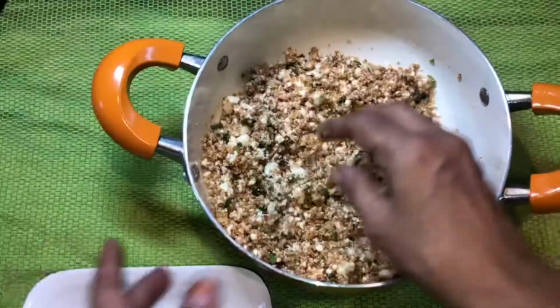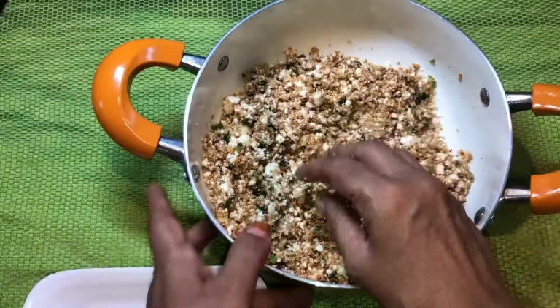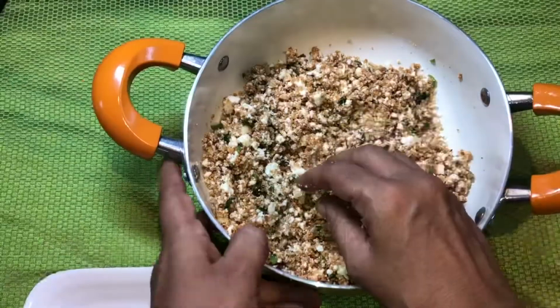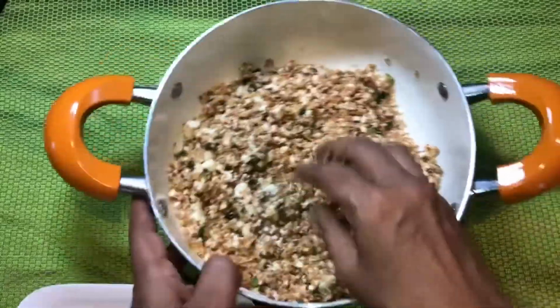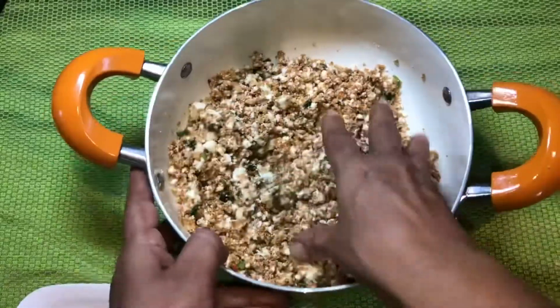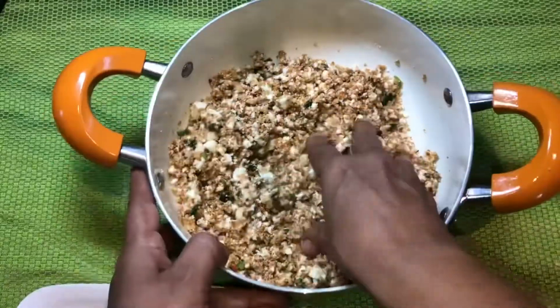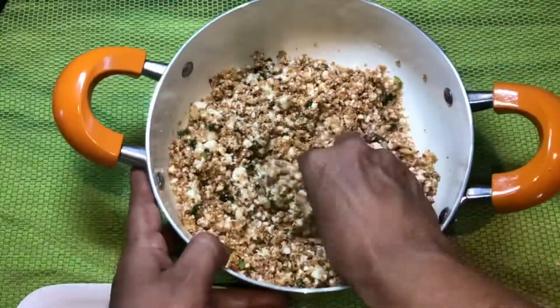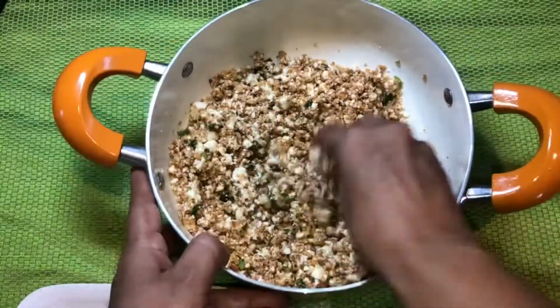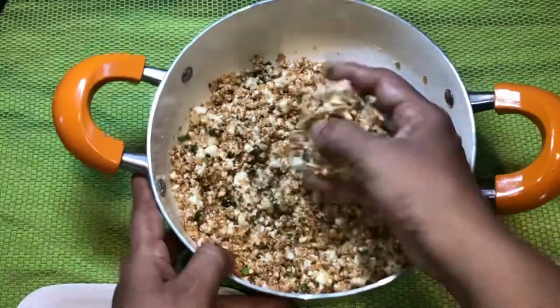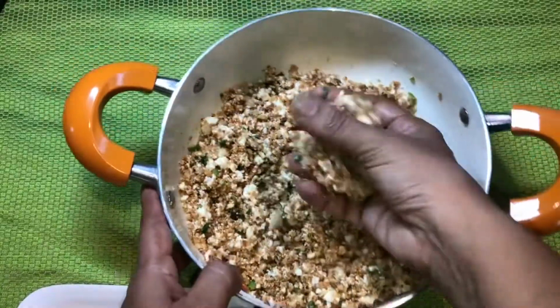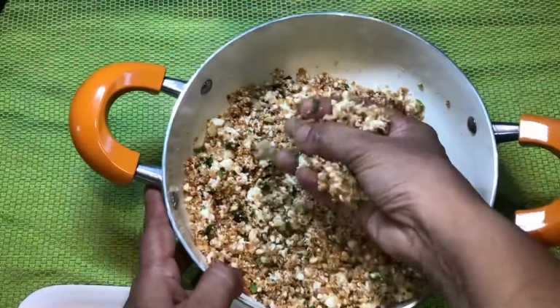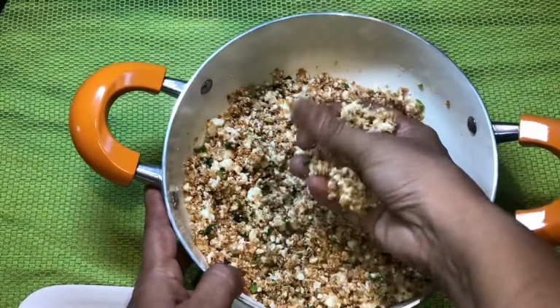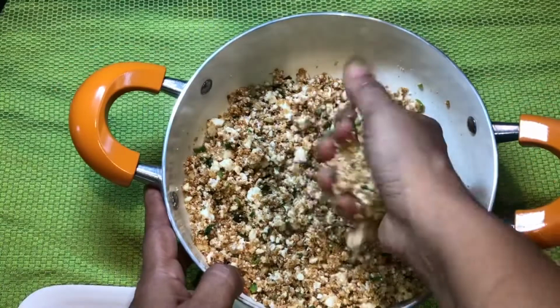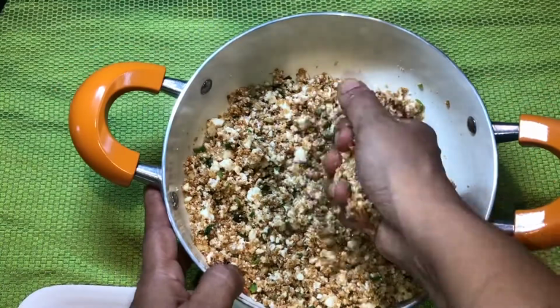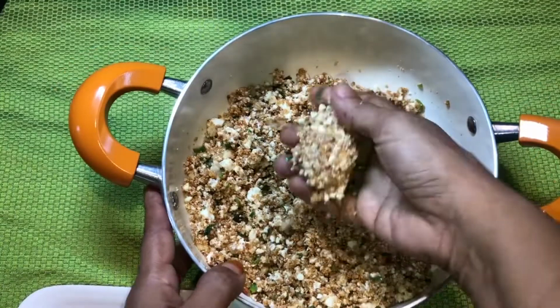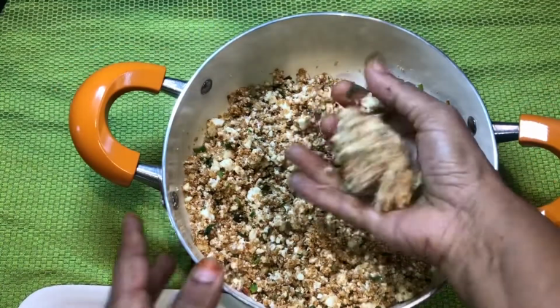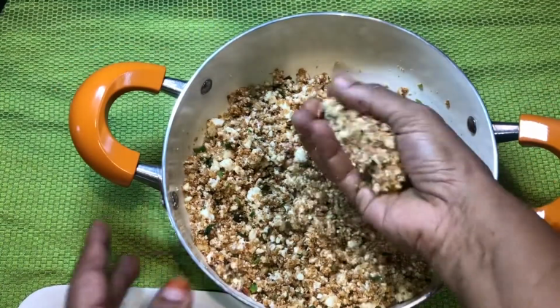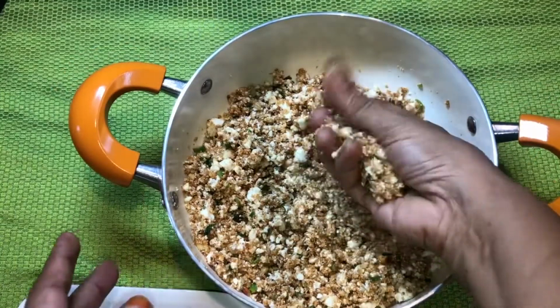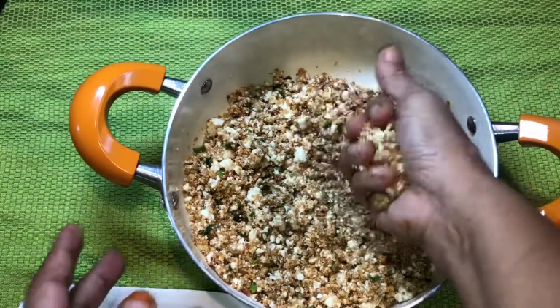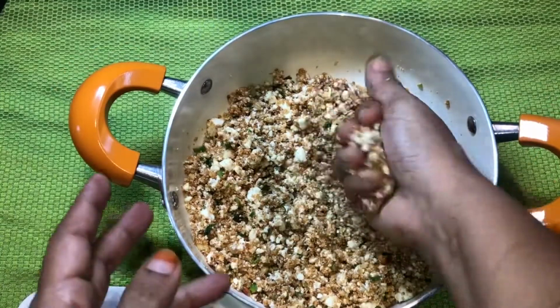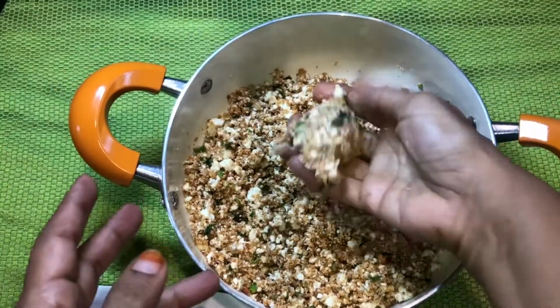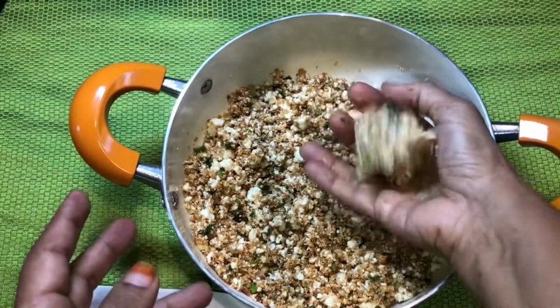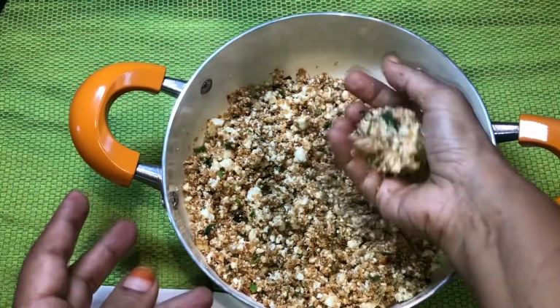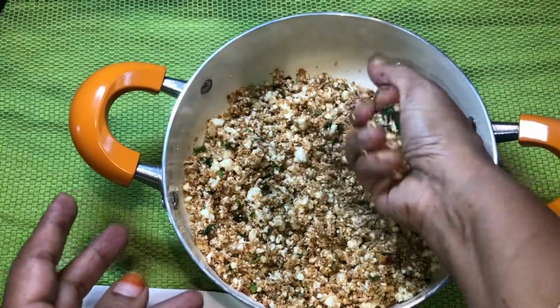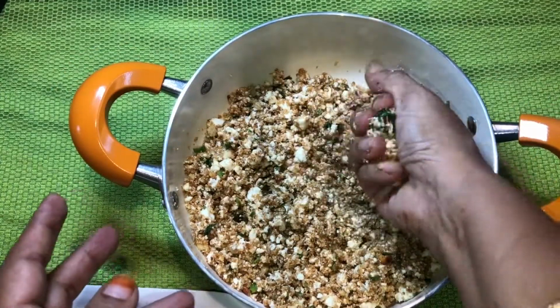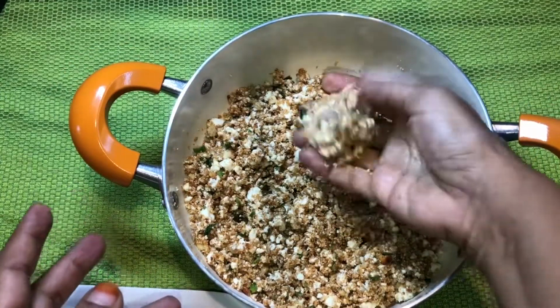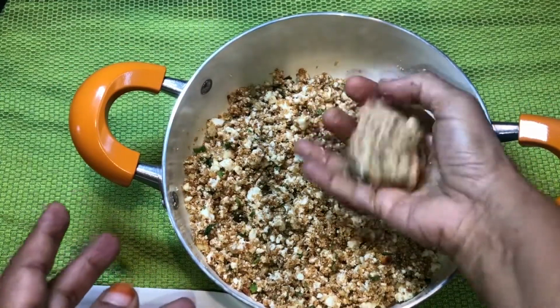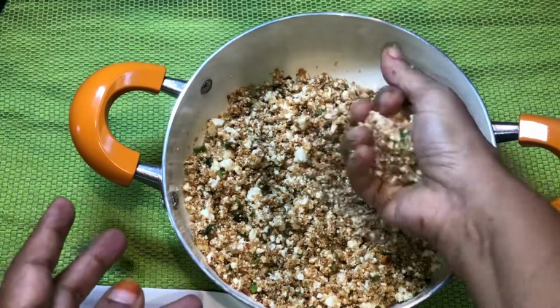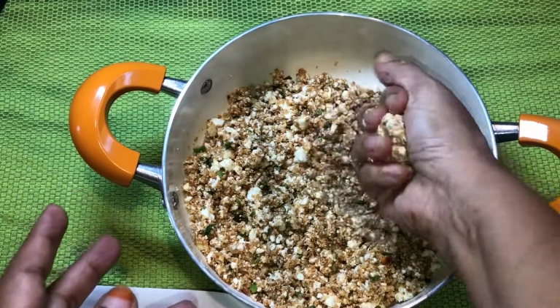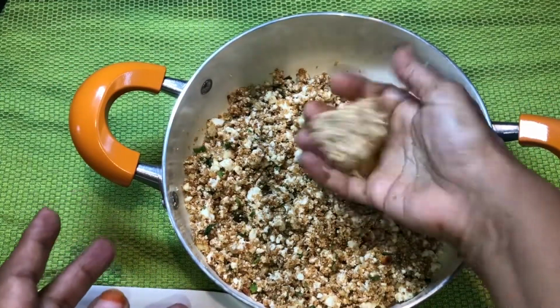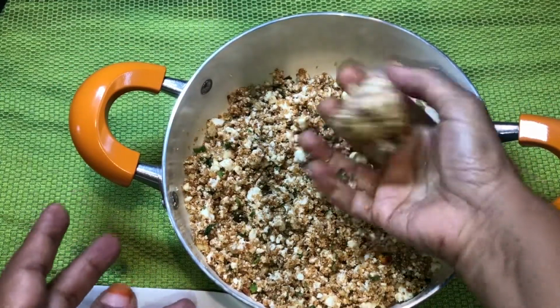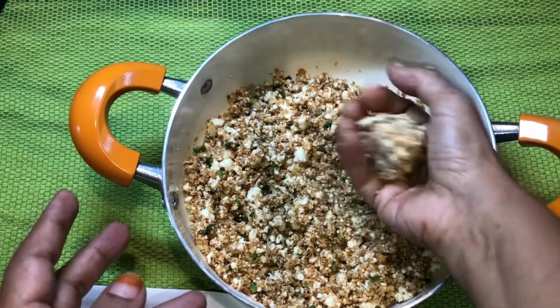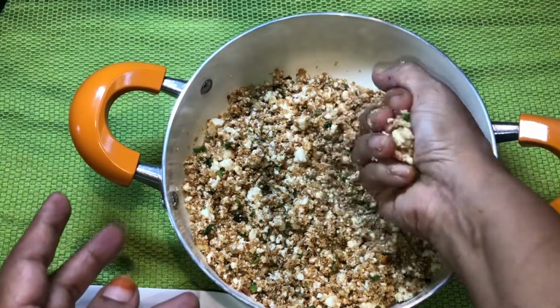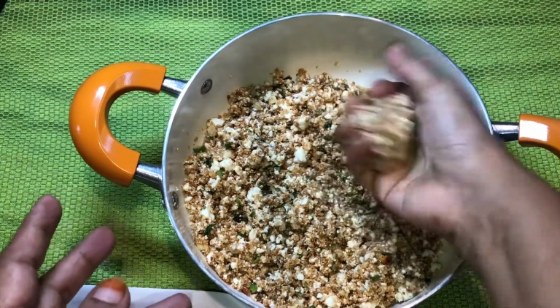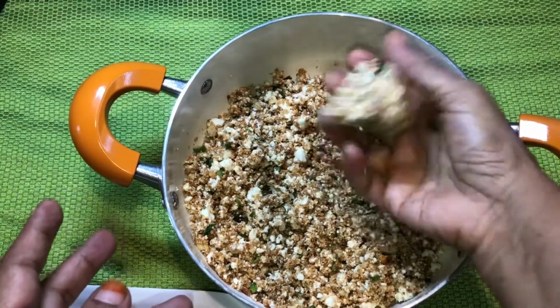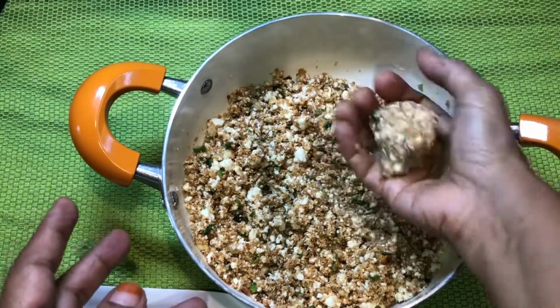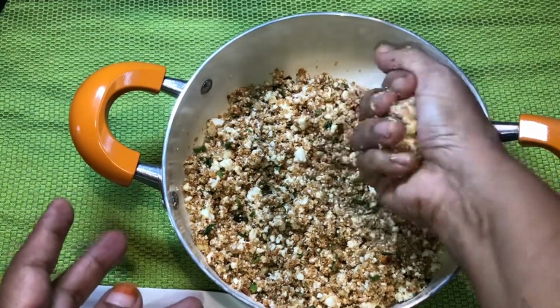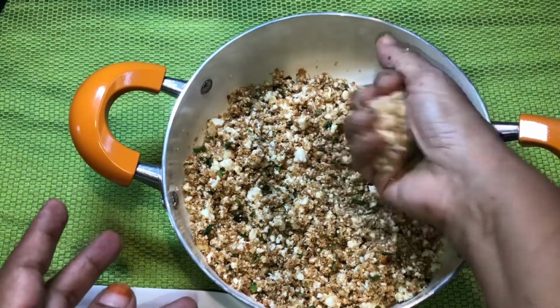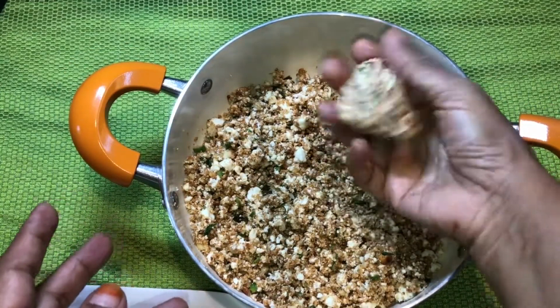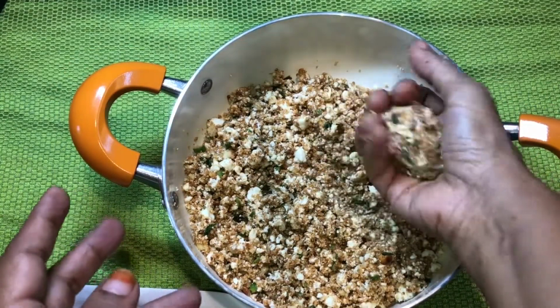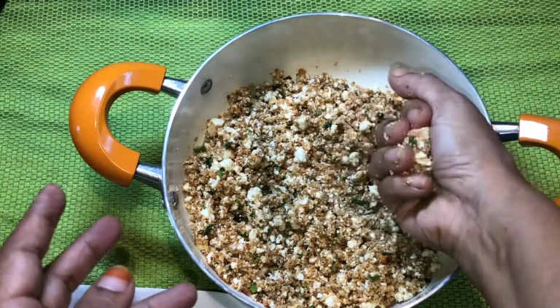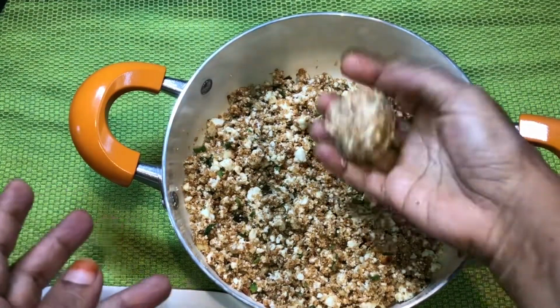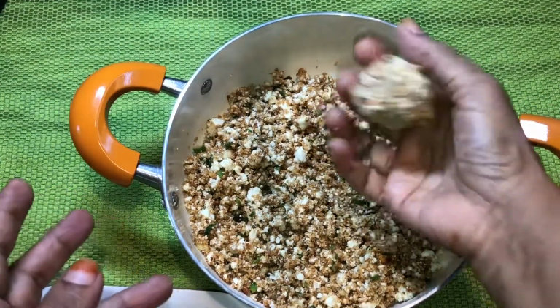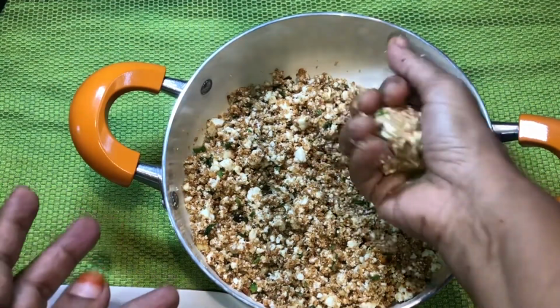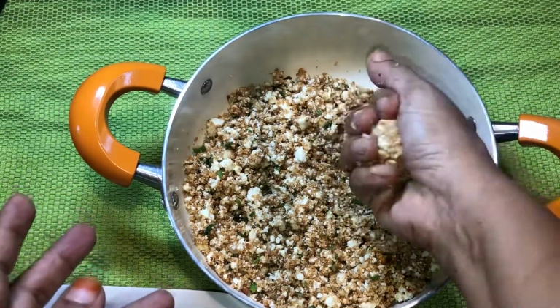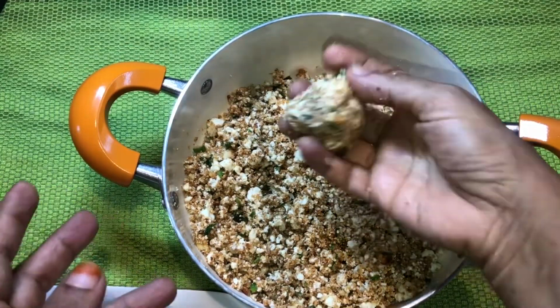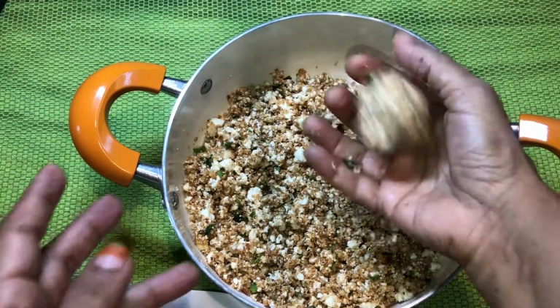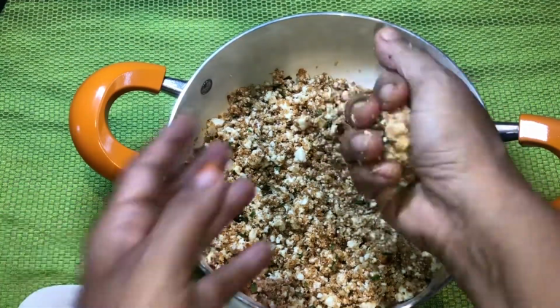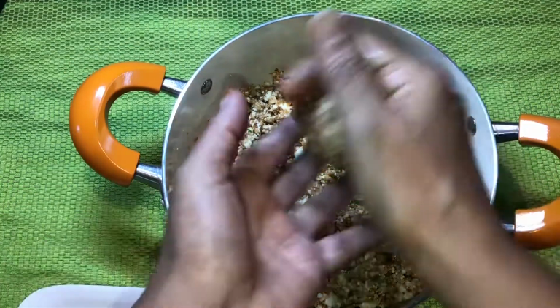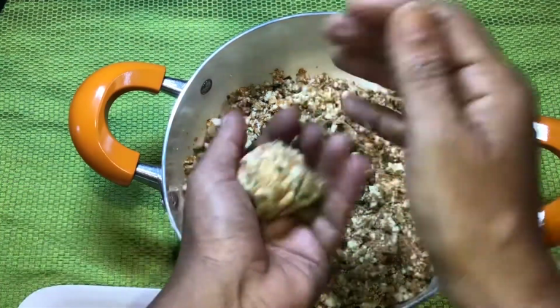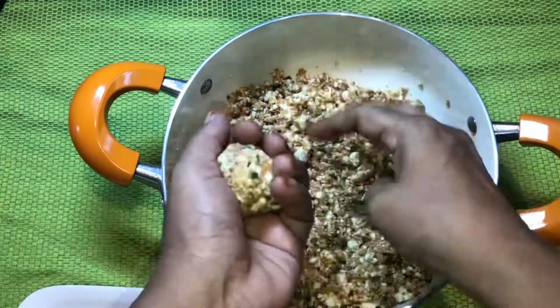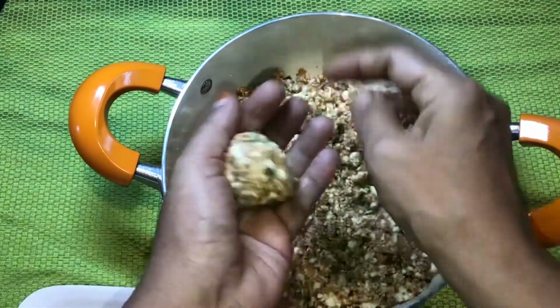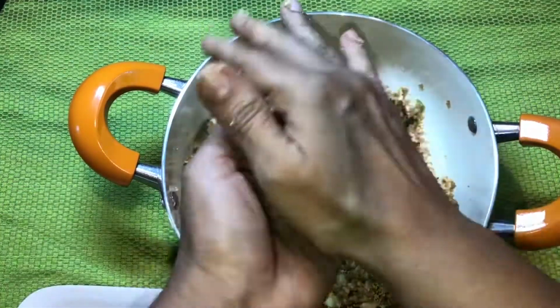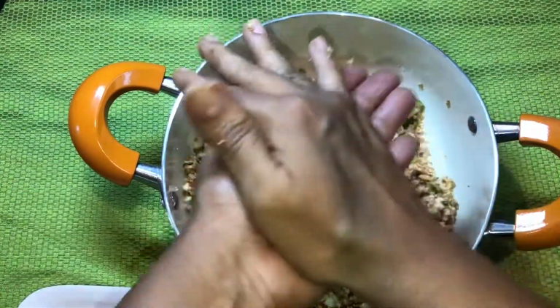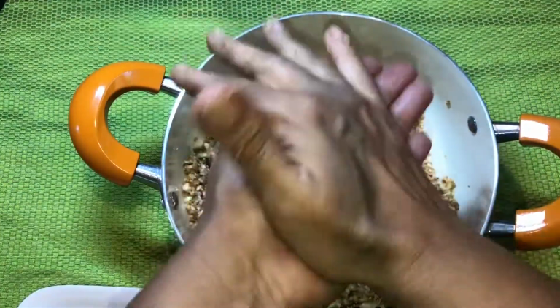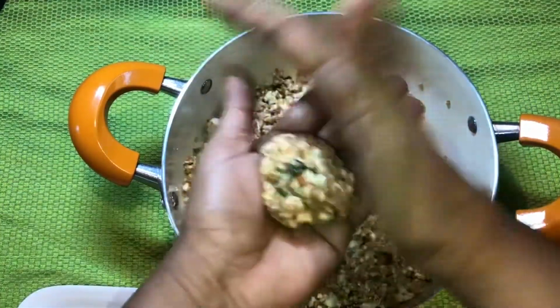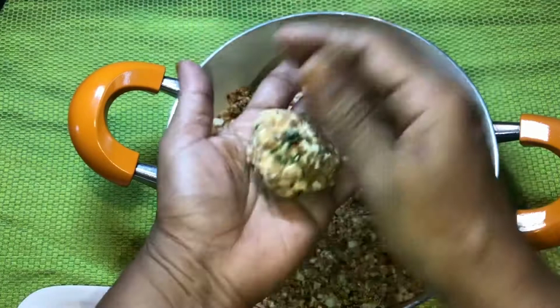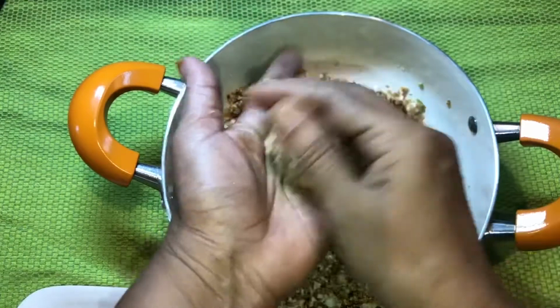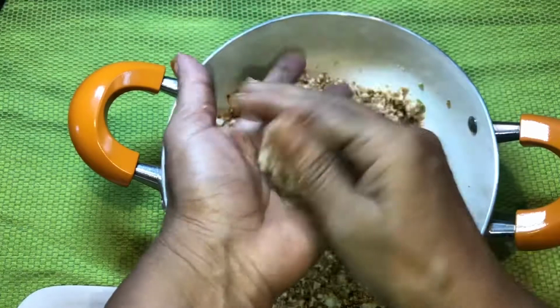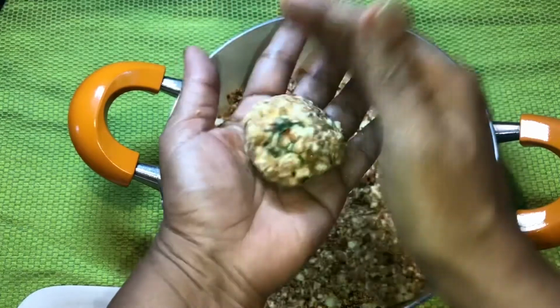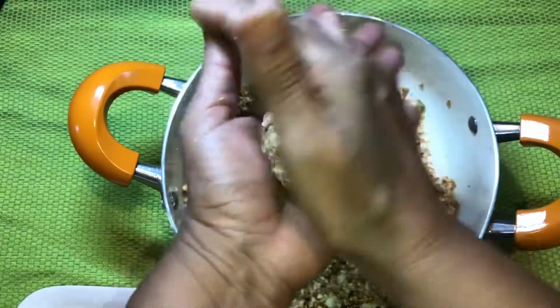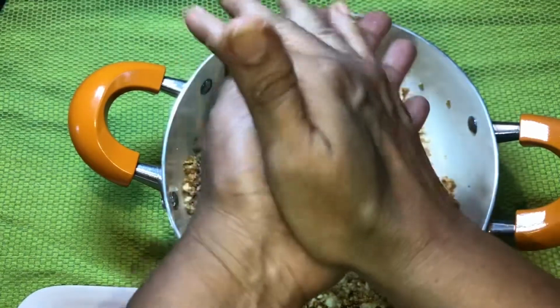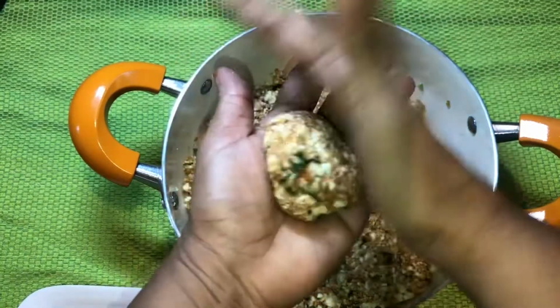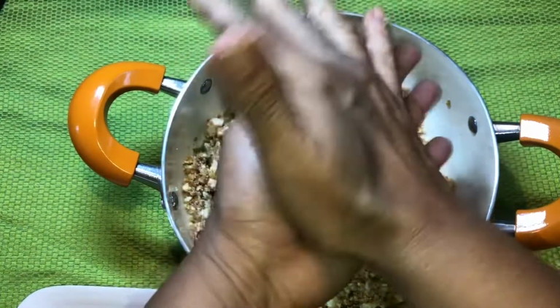Now shape the cutlets as you desire — square, oval, or round. I am making round shape here.